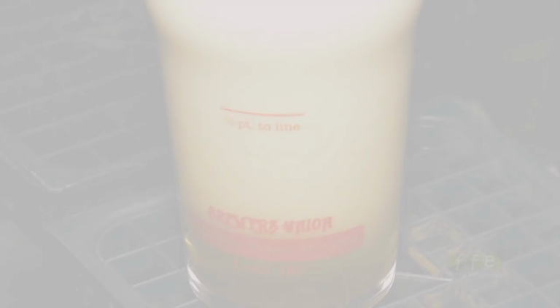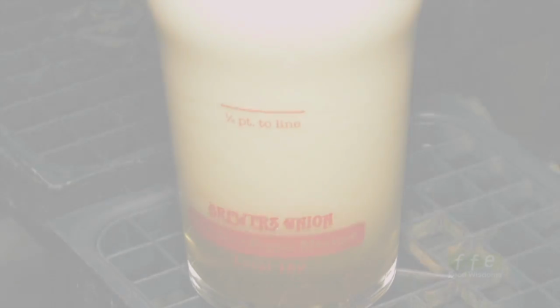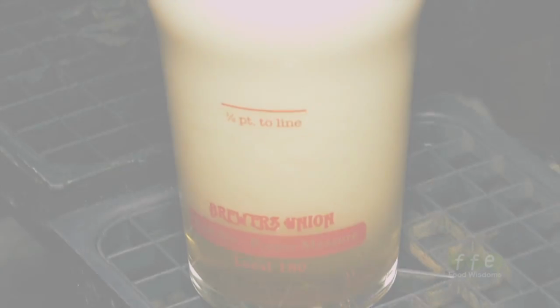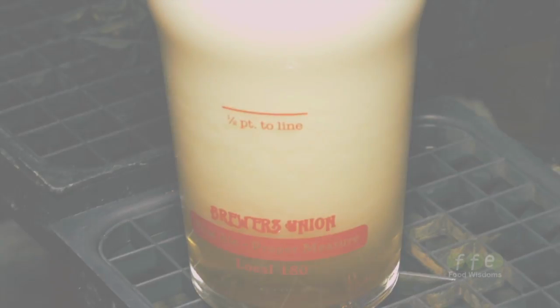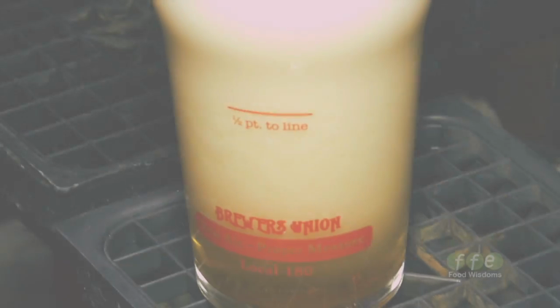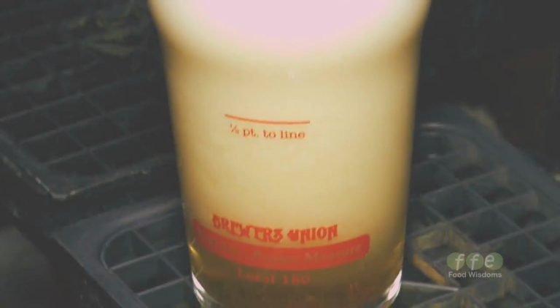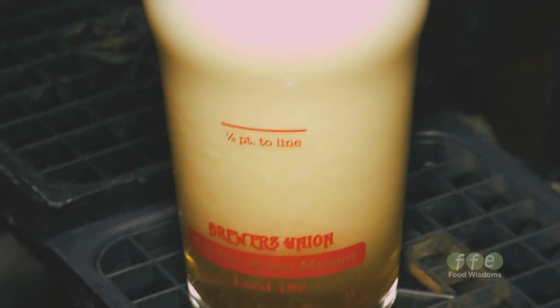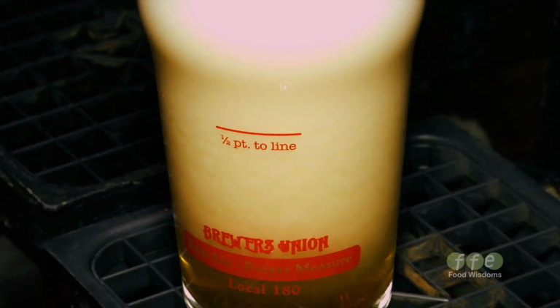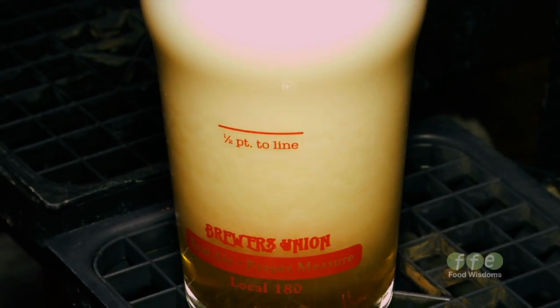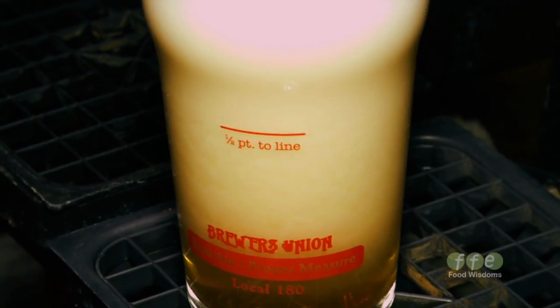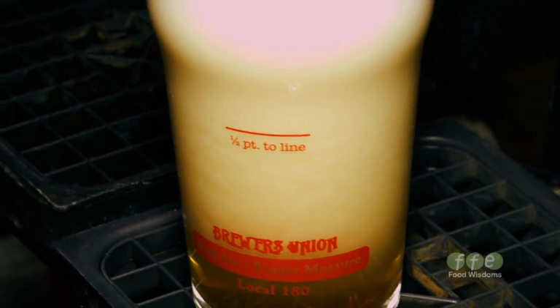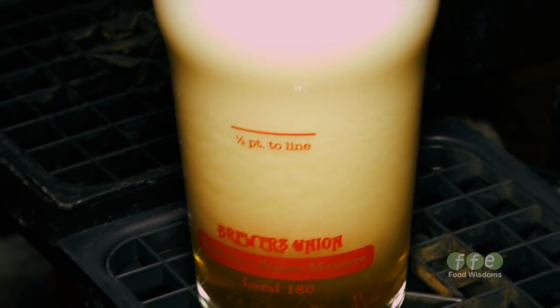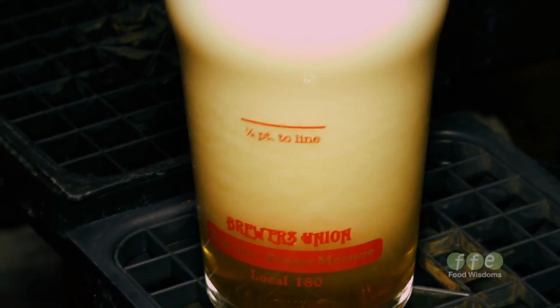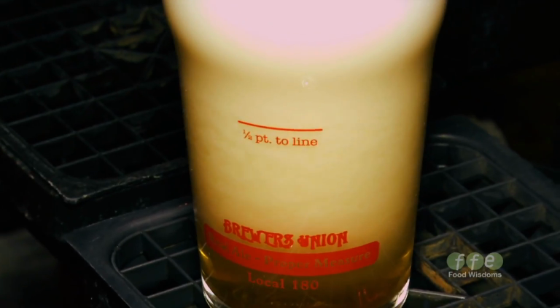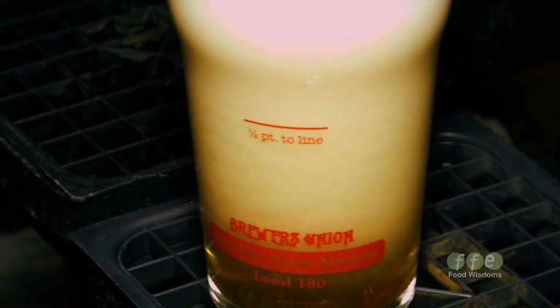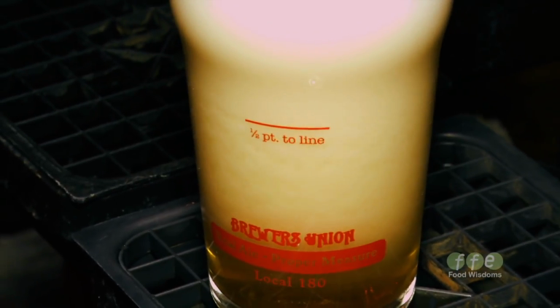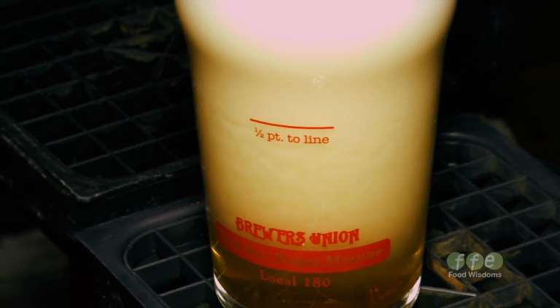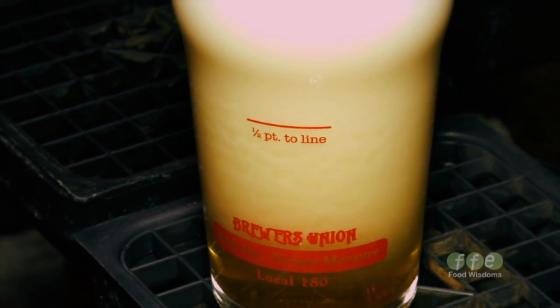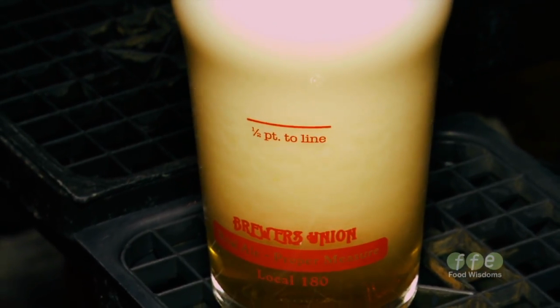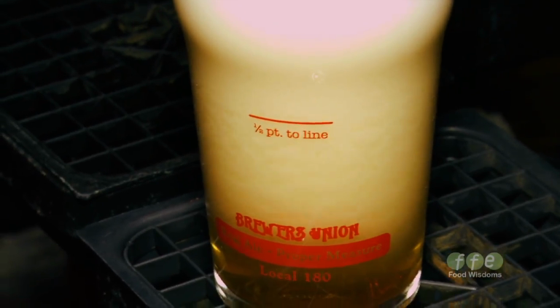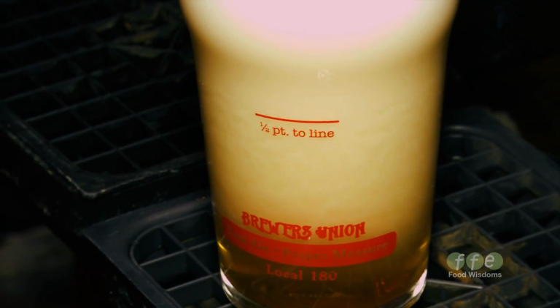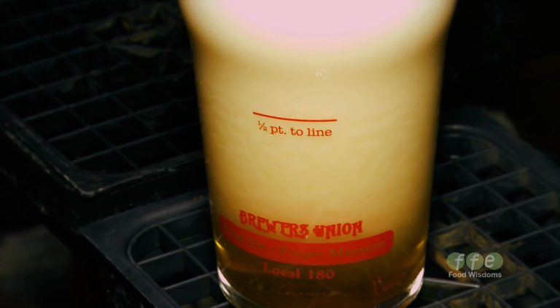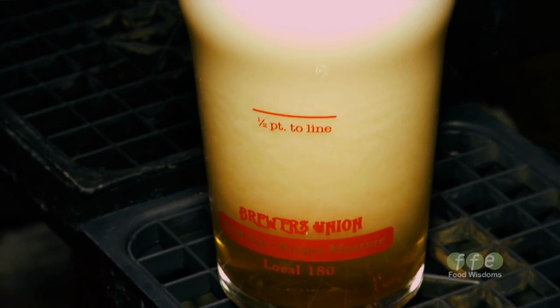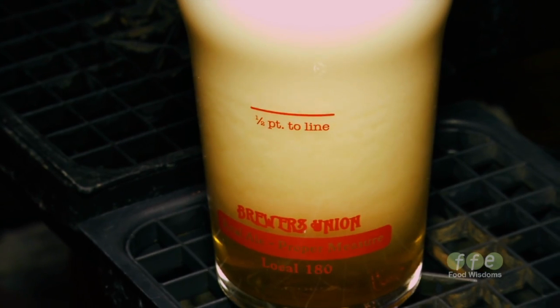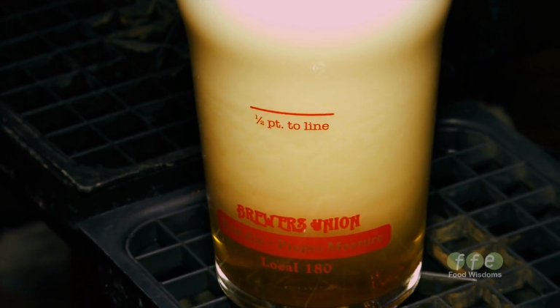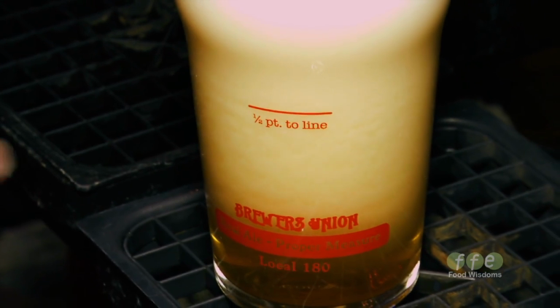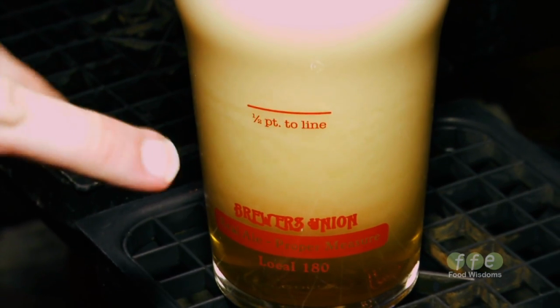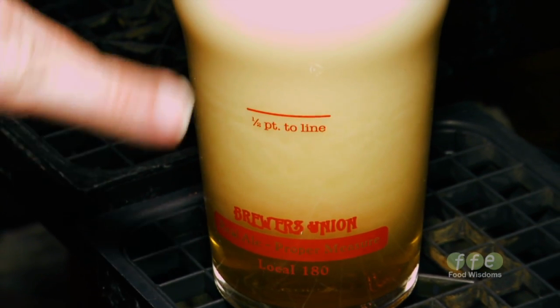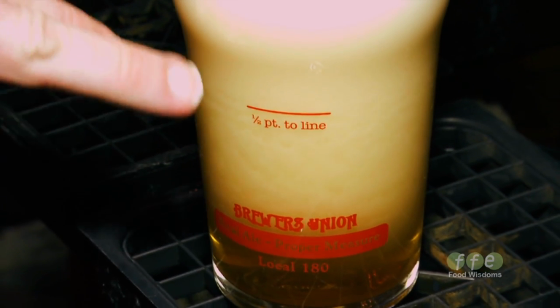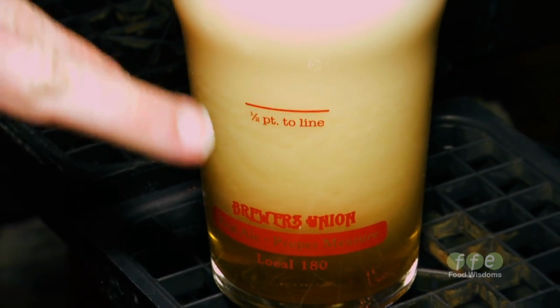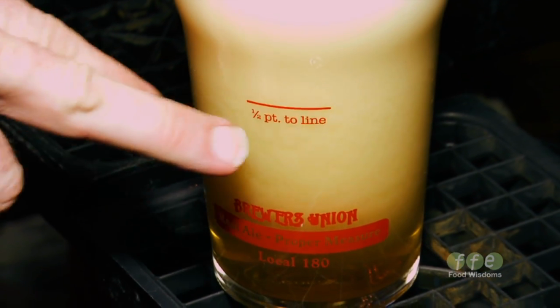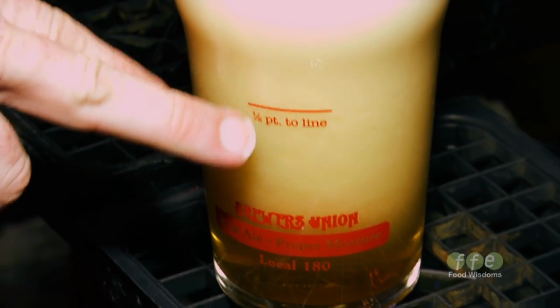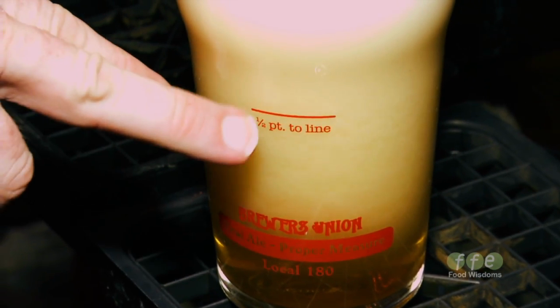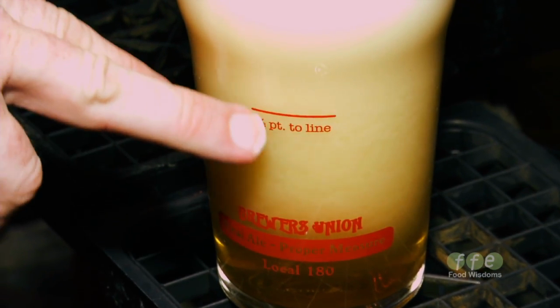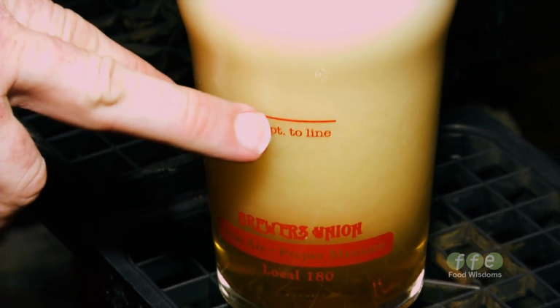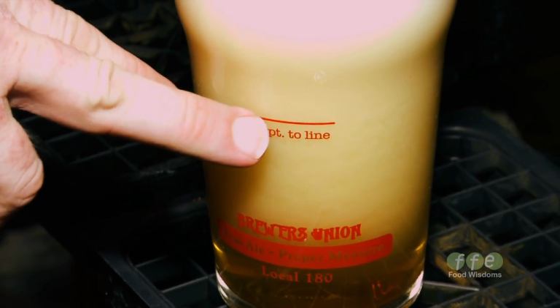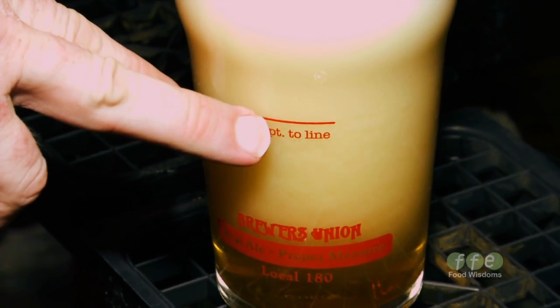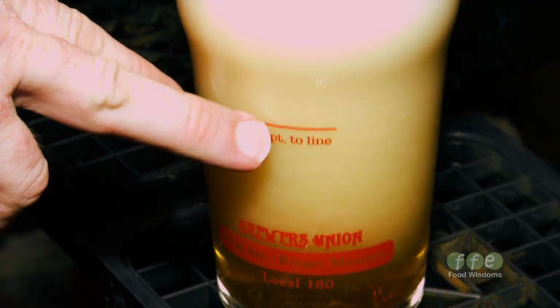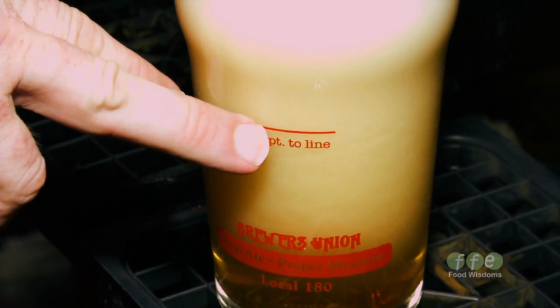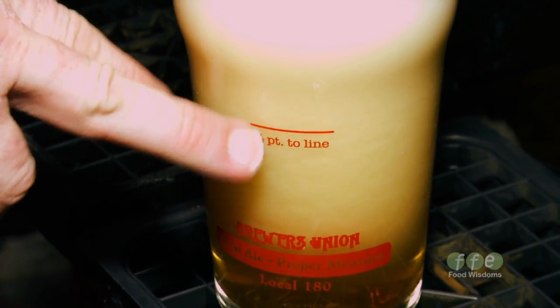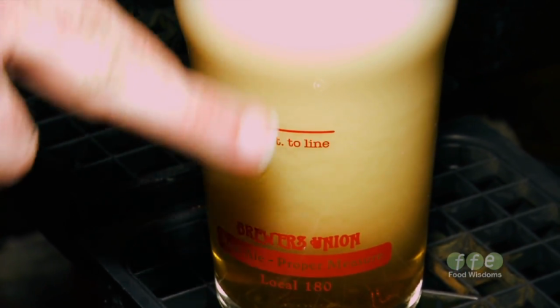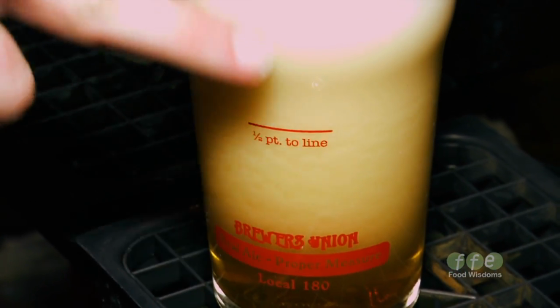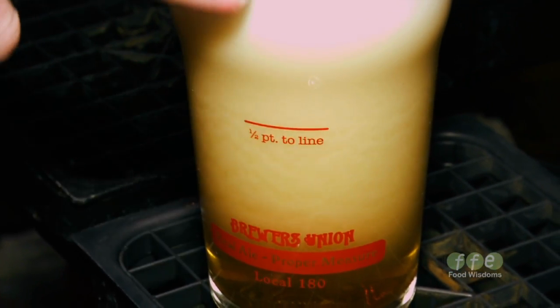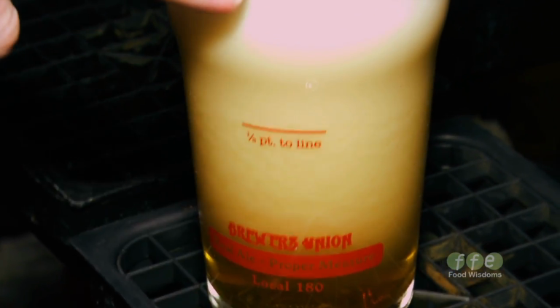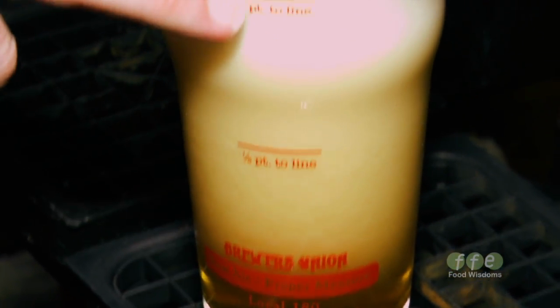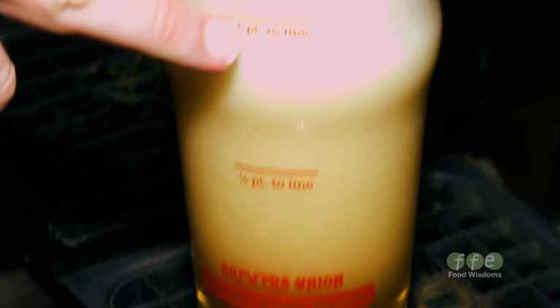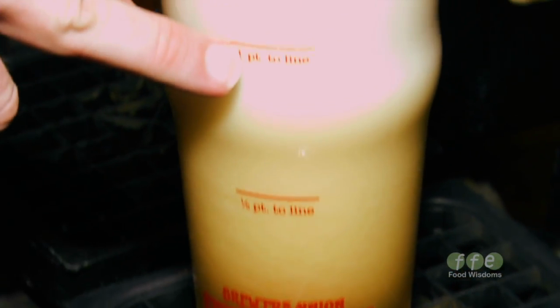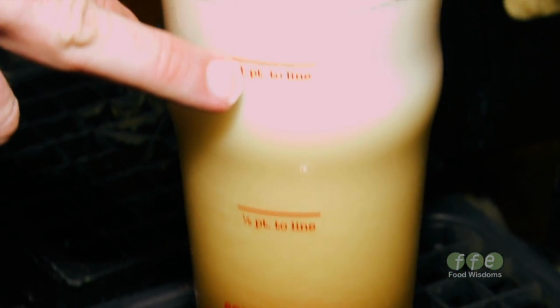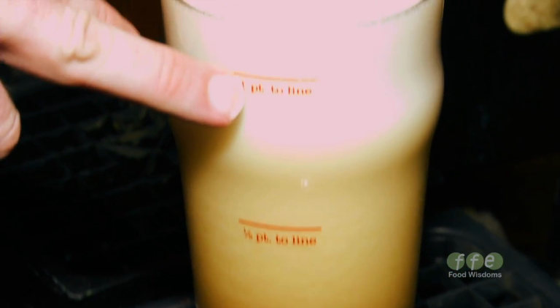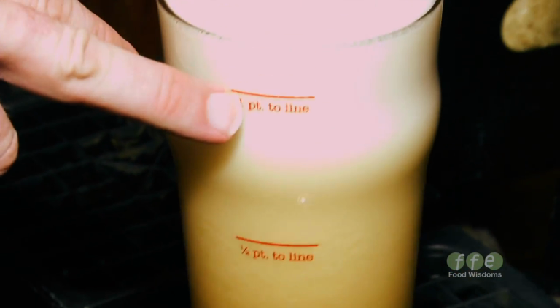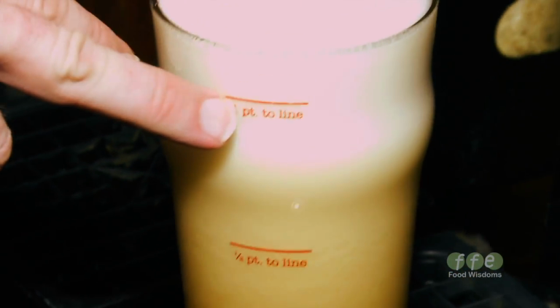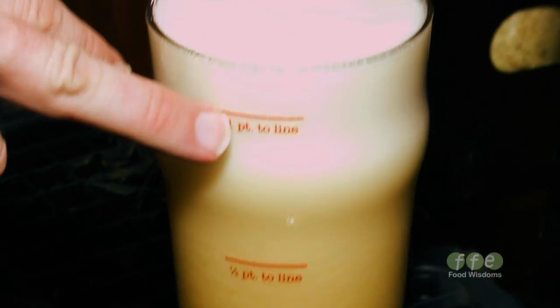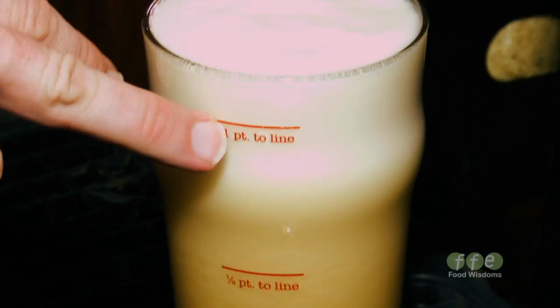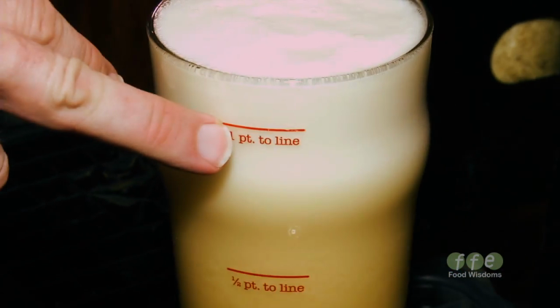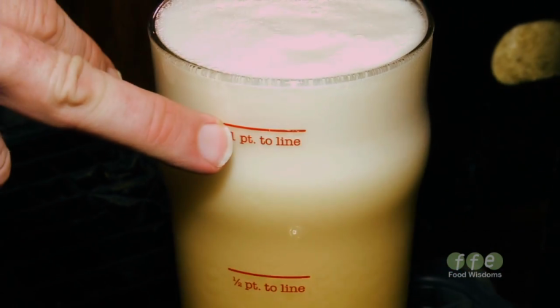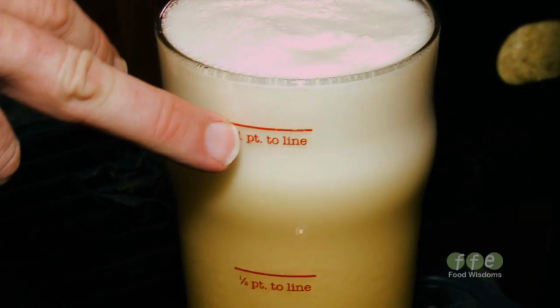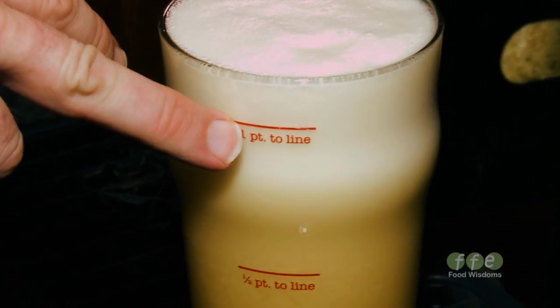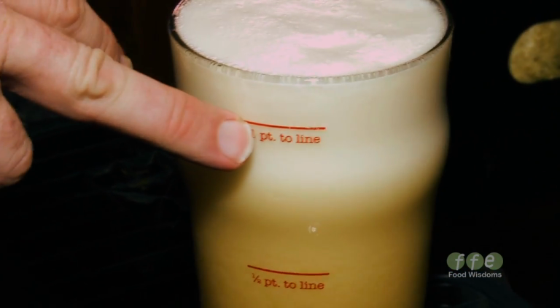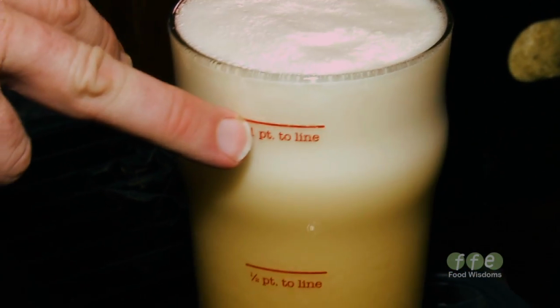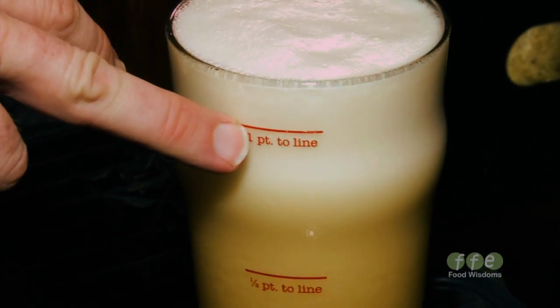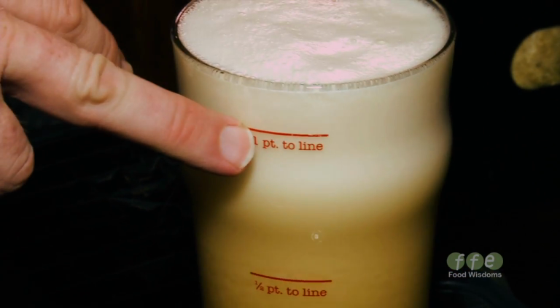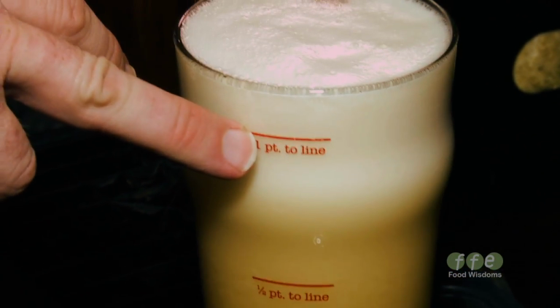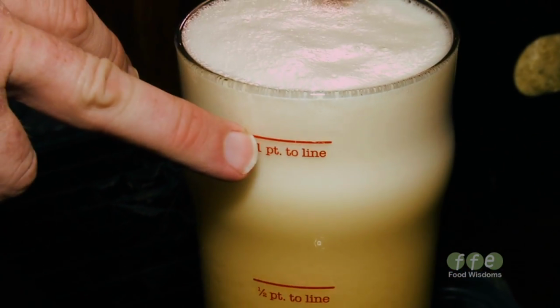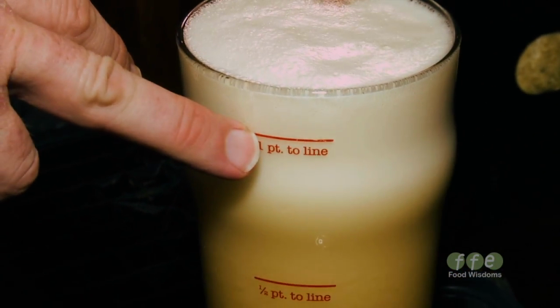We use imperial measure, so the British measure. This is a 10-ounce half pint. This is a 20-ounce full imperial pint.